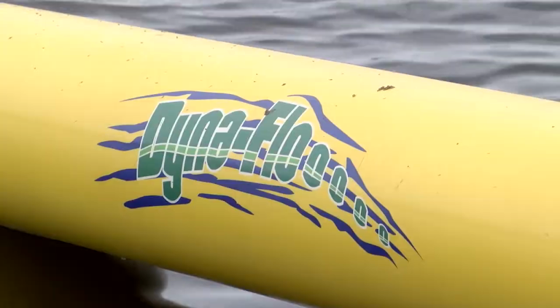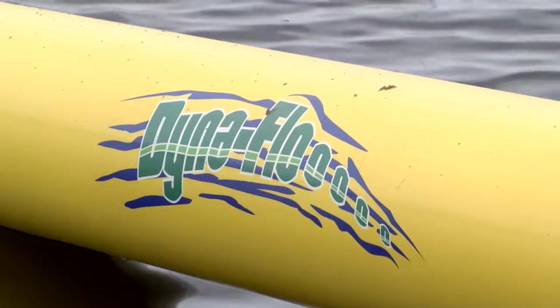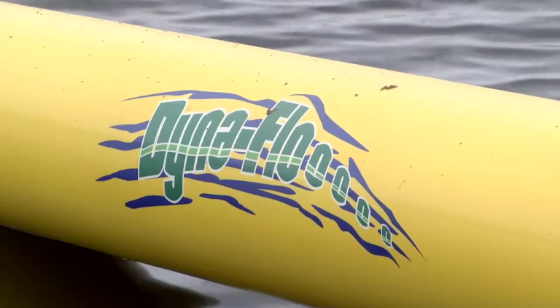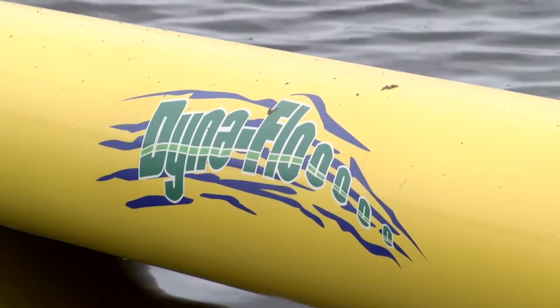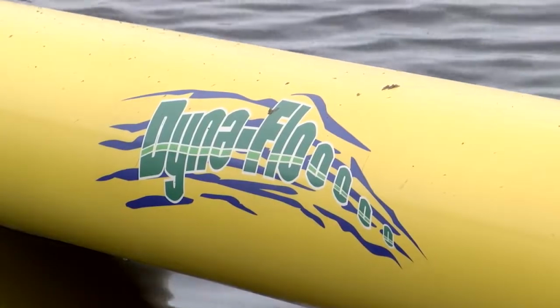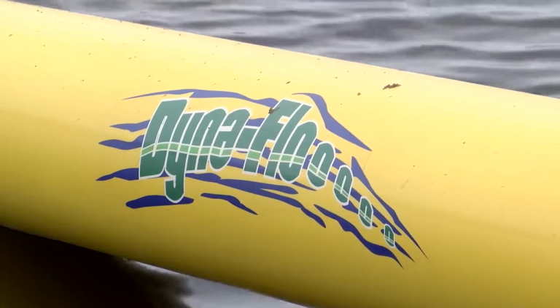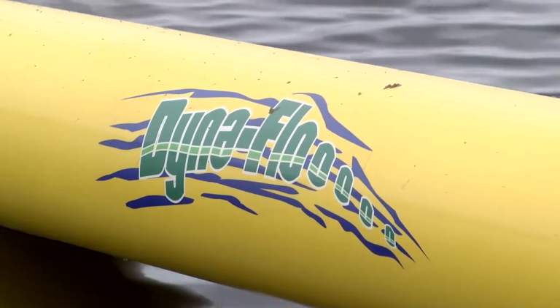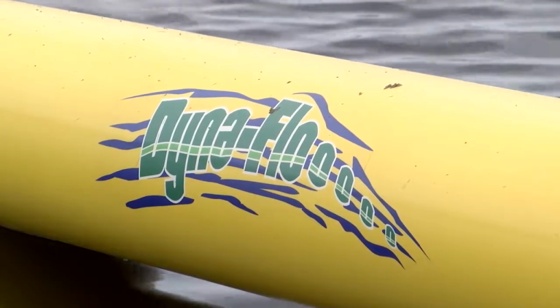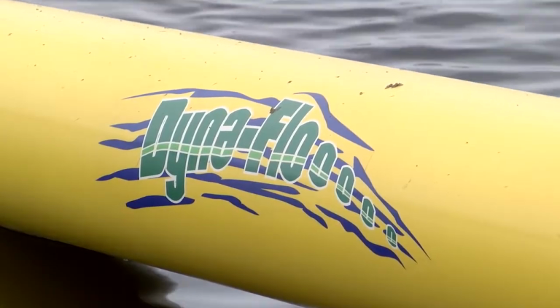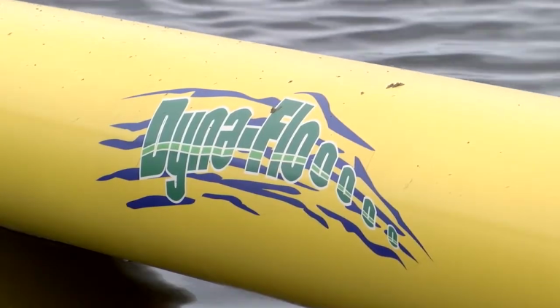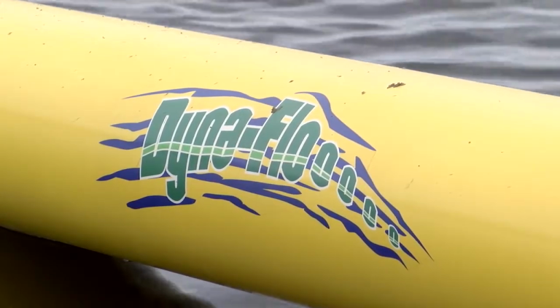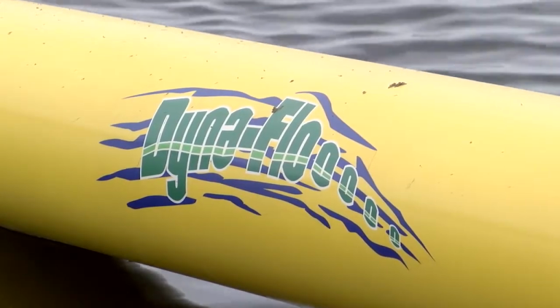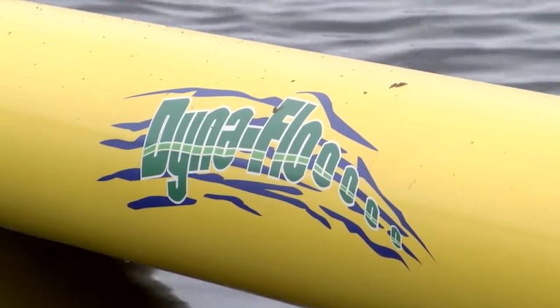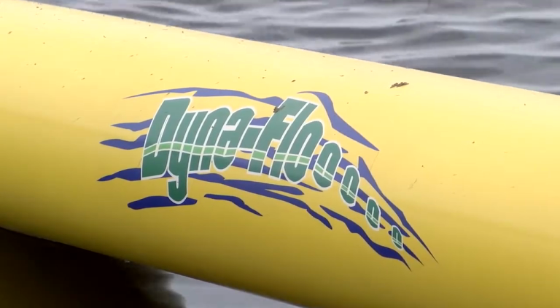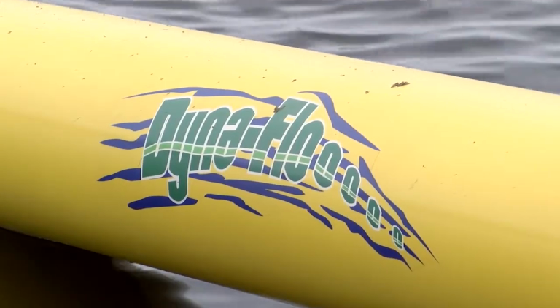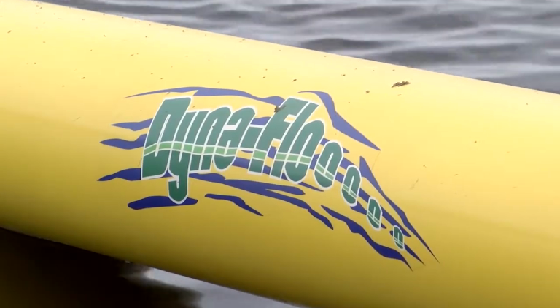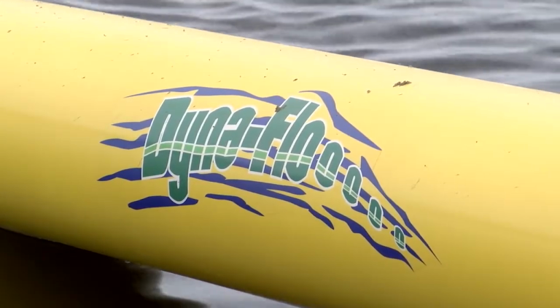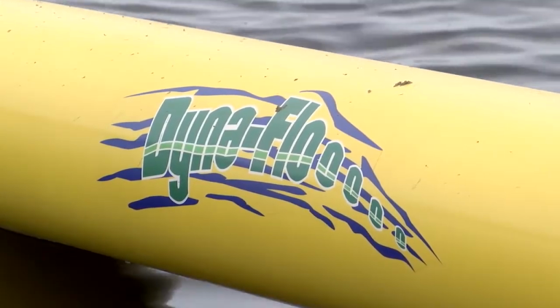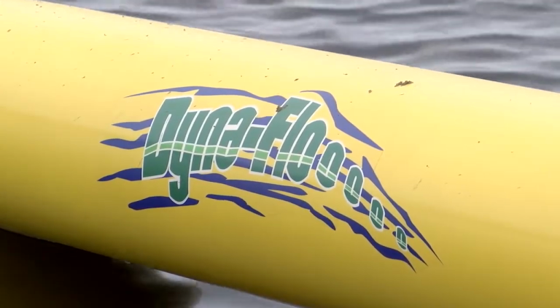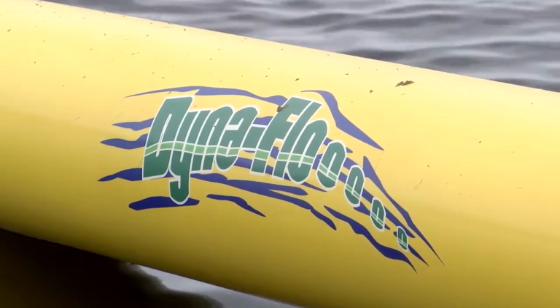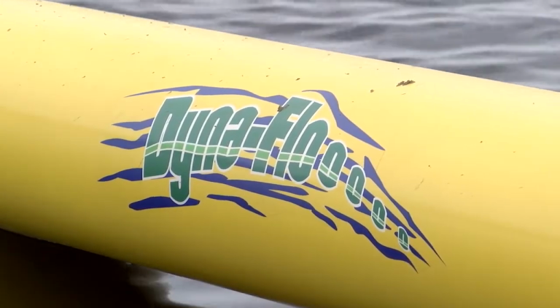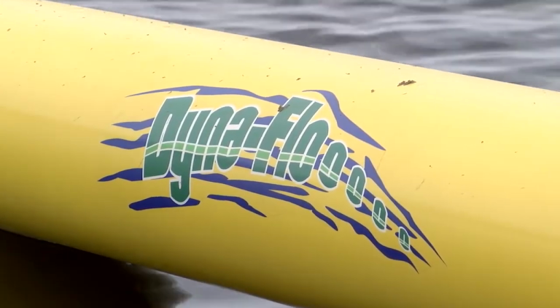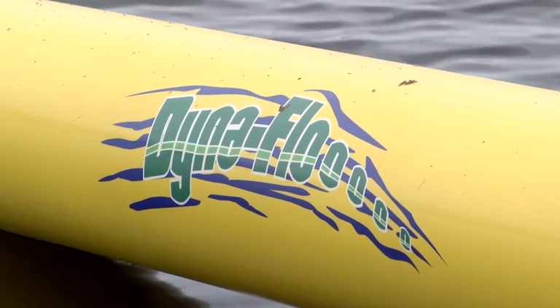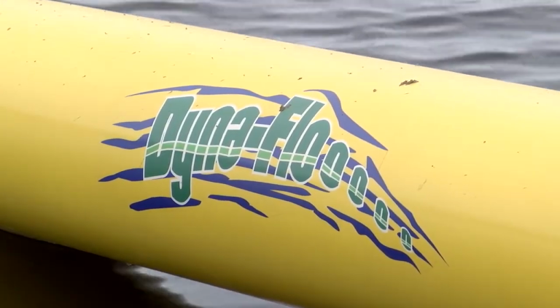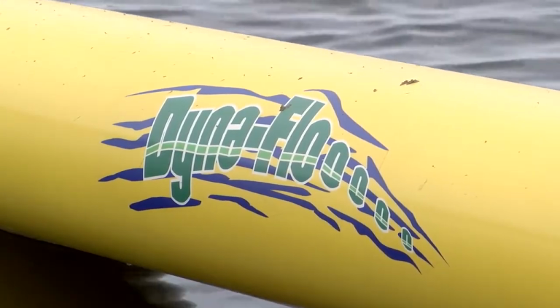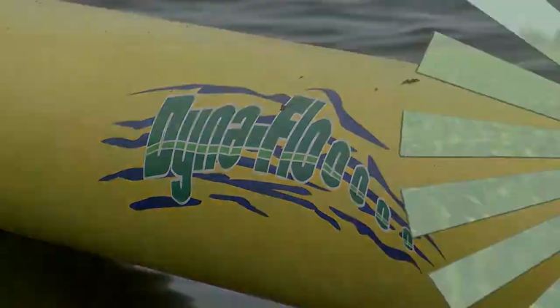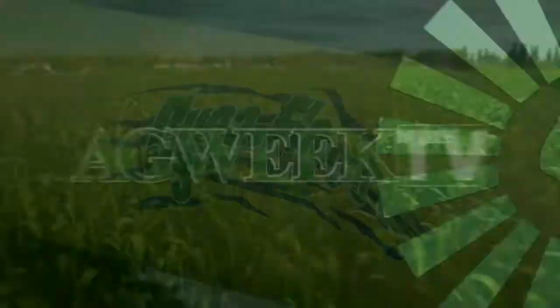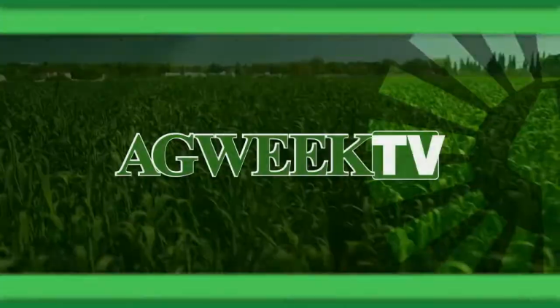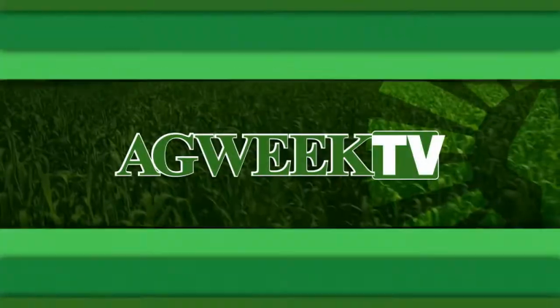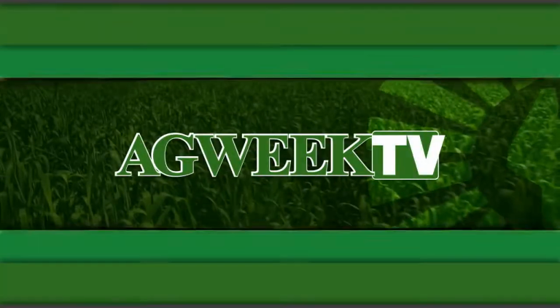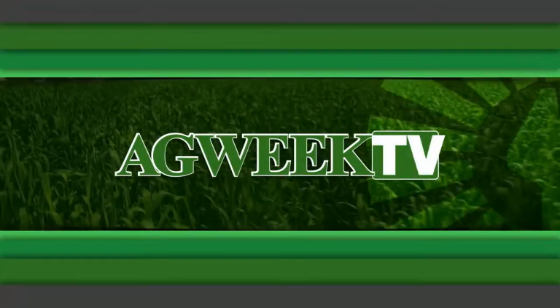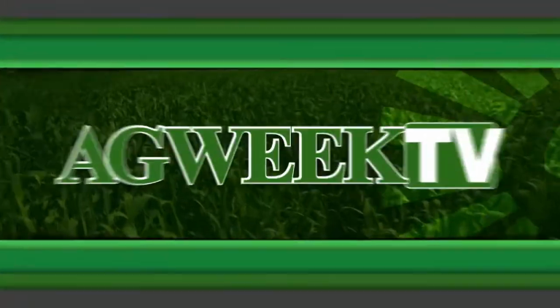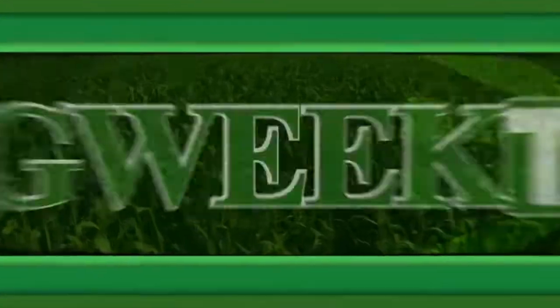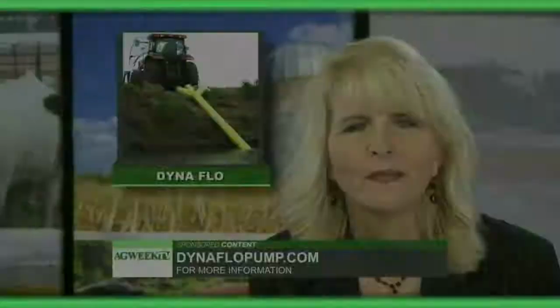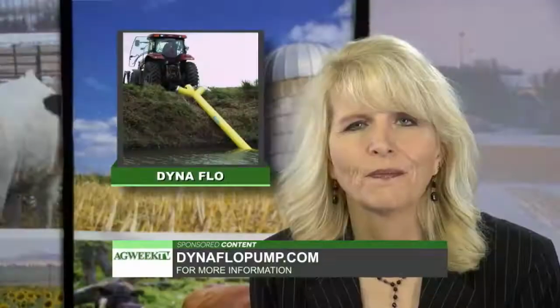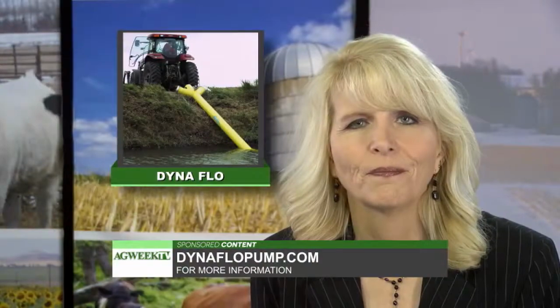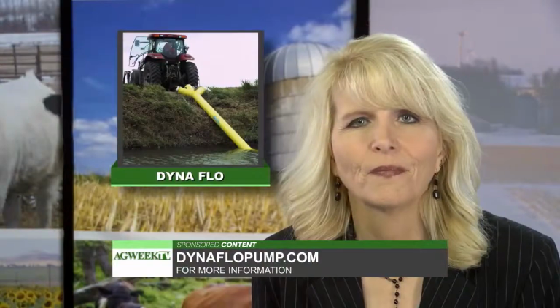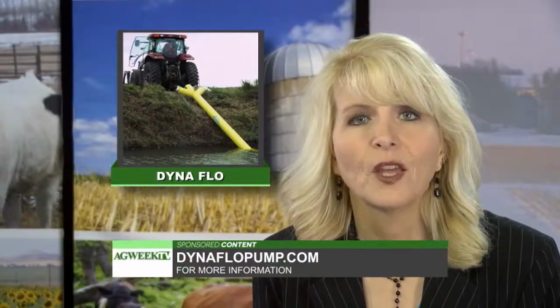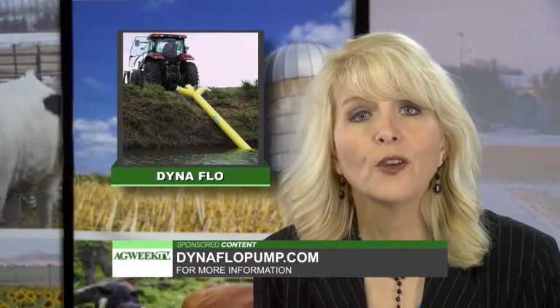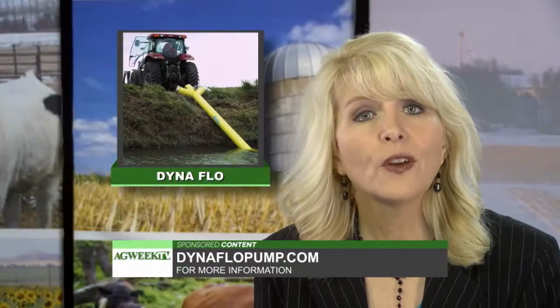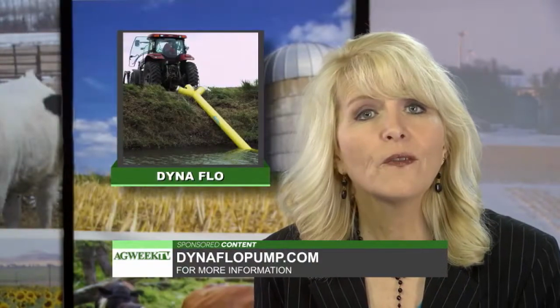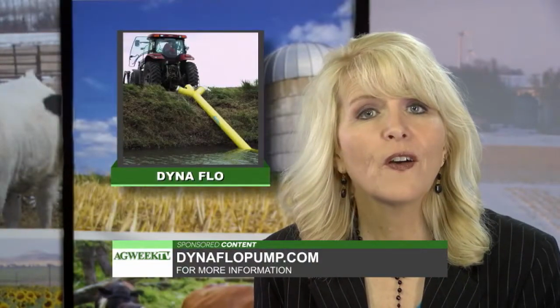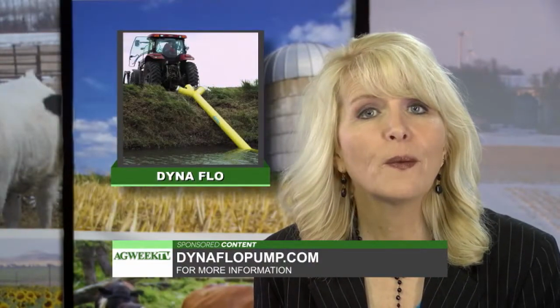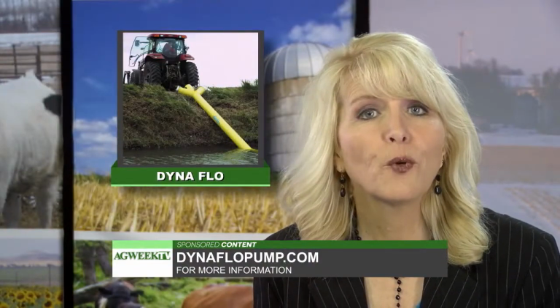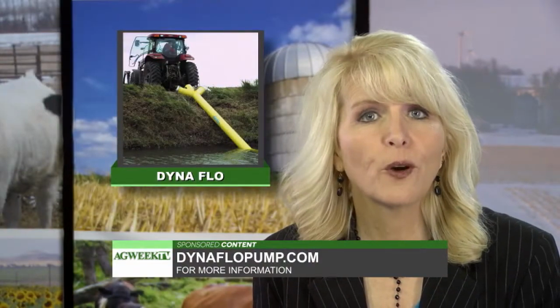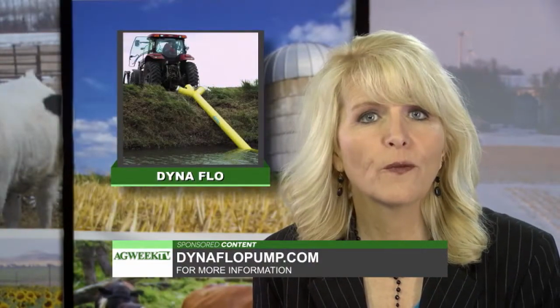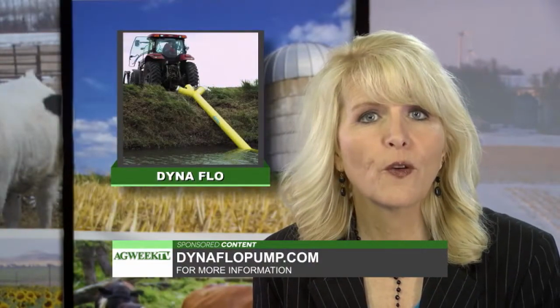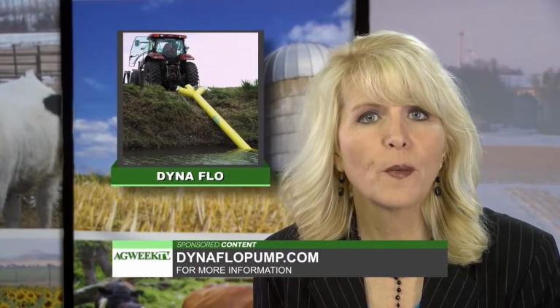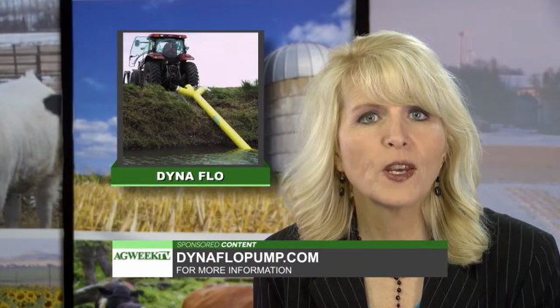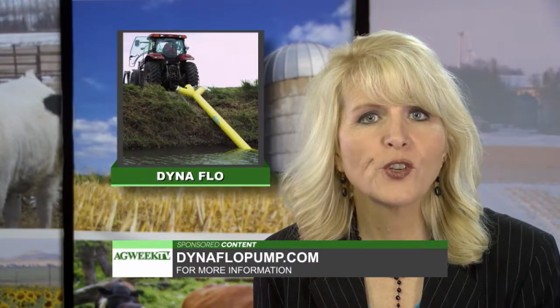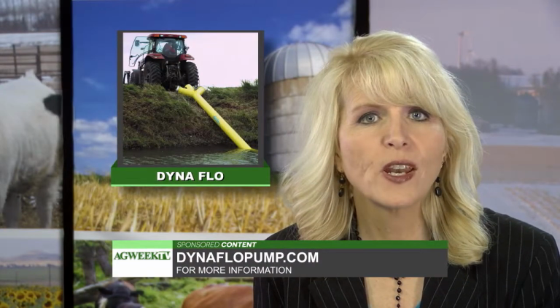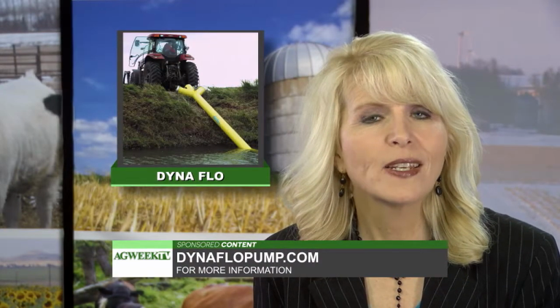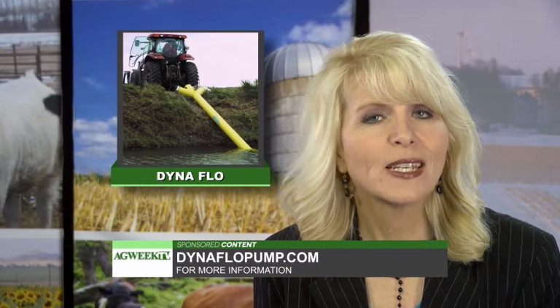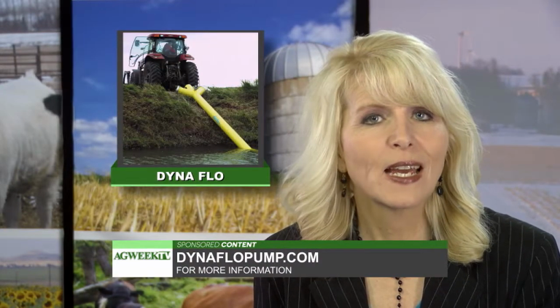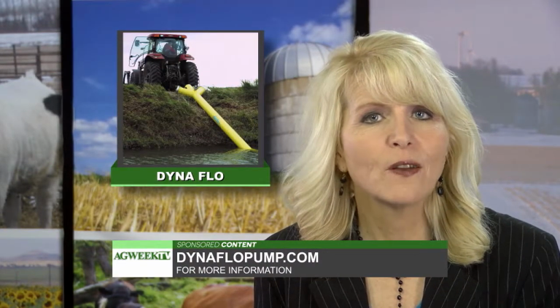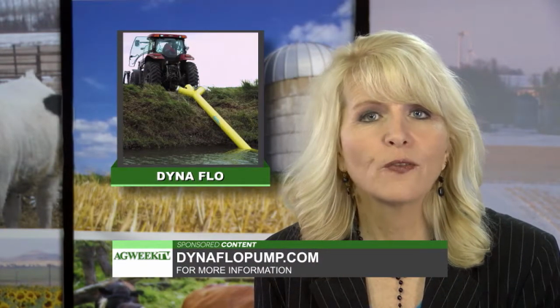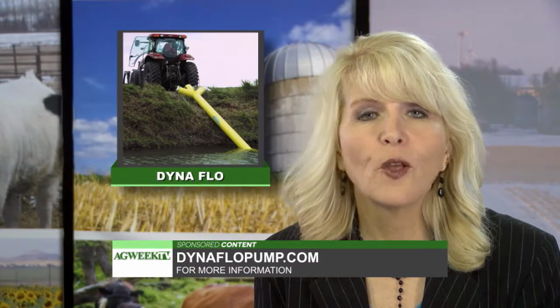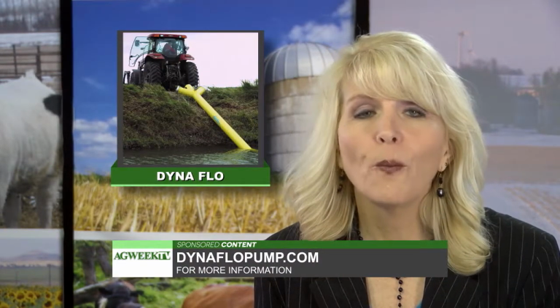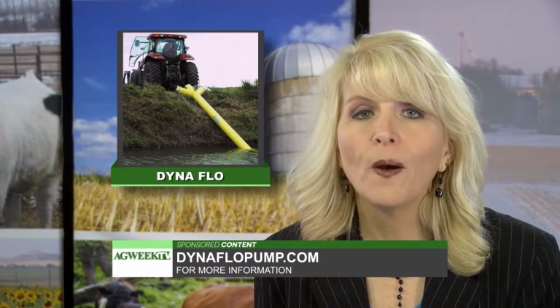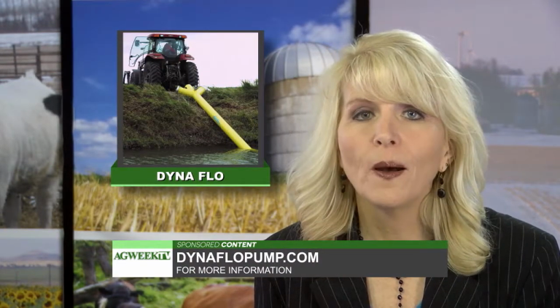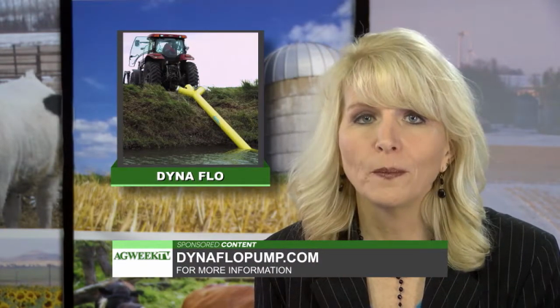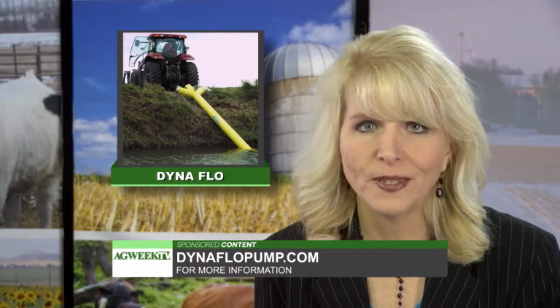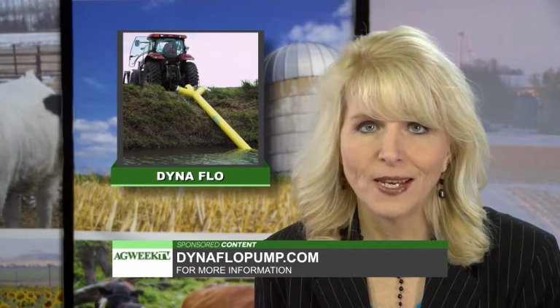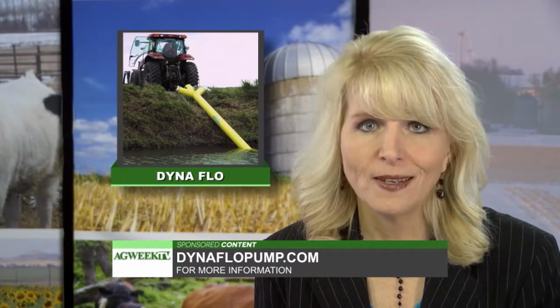In Oaks, this is Rose Dunn for Ag Week. You can find more information at DynaflowPump.com.